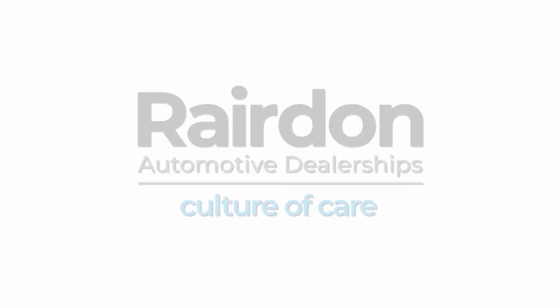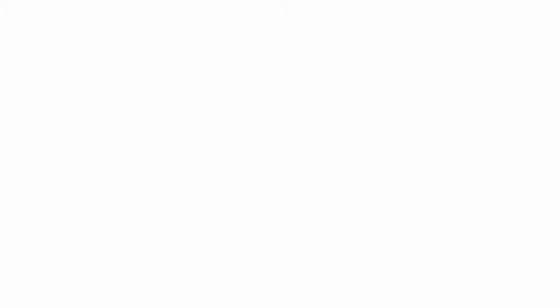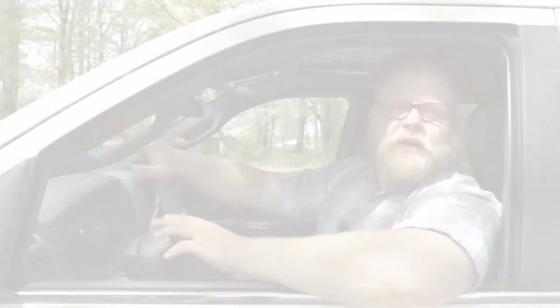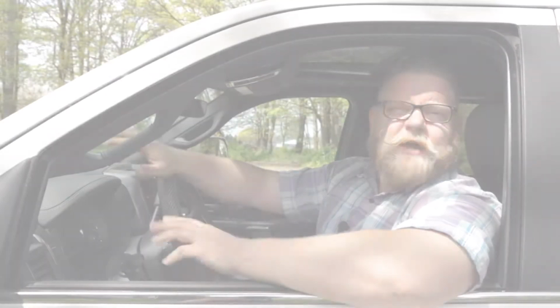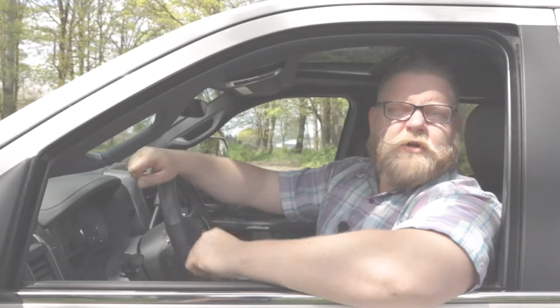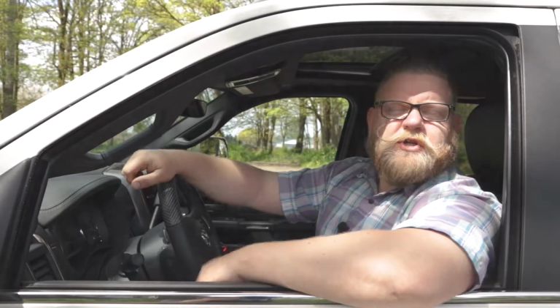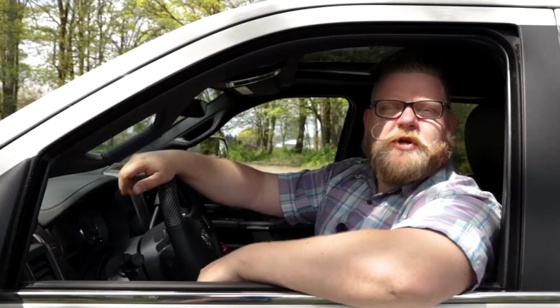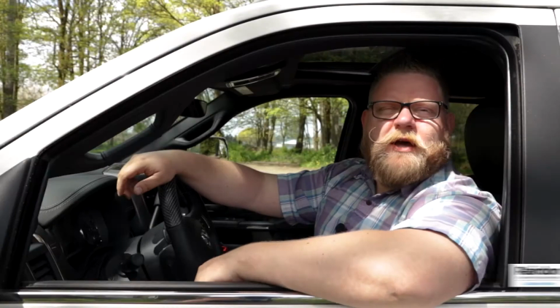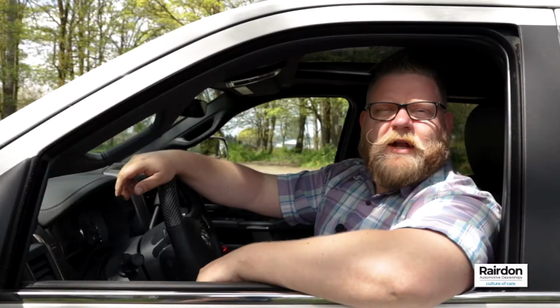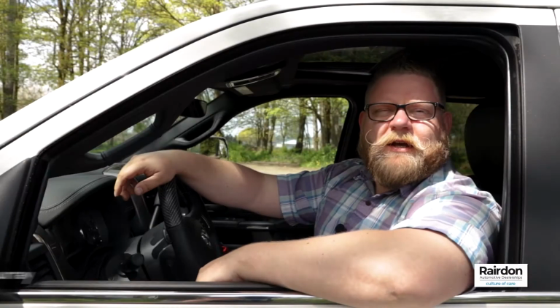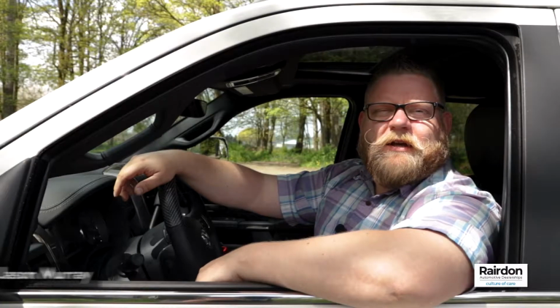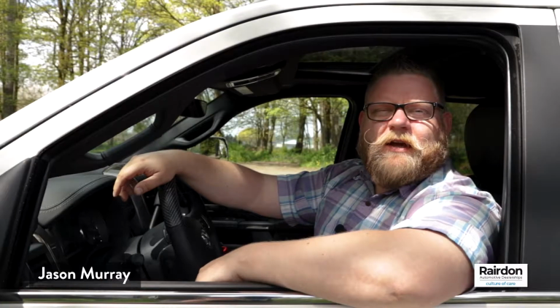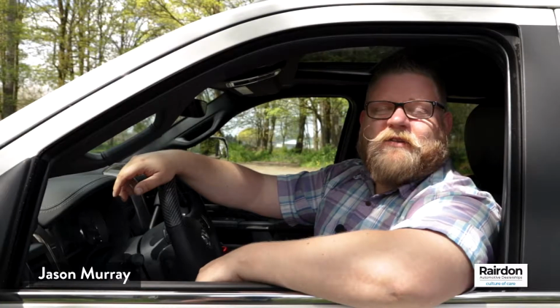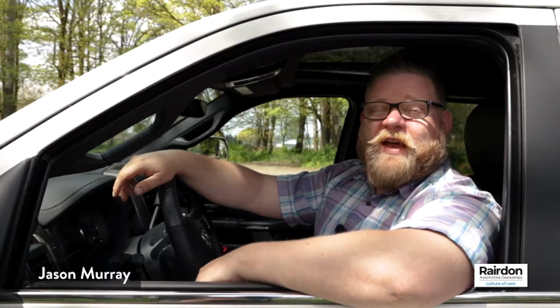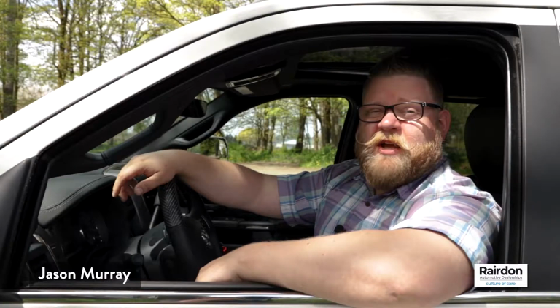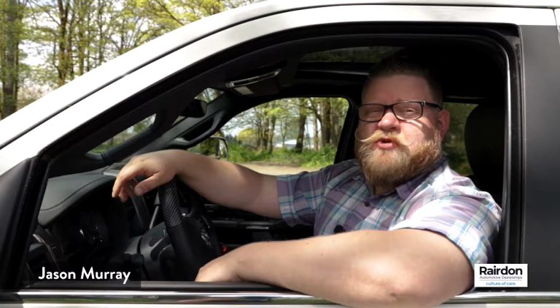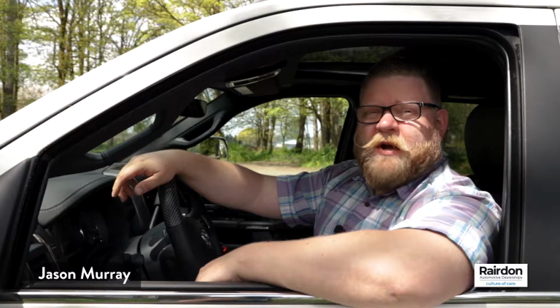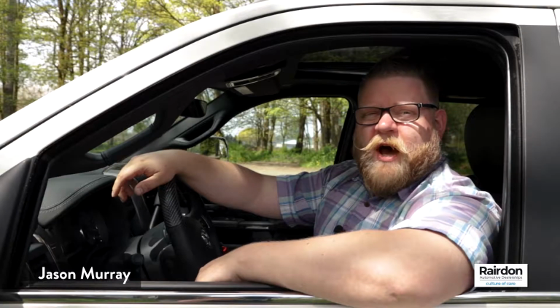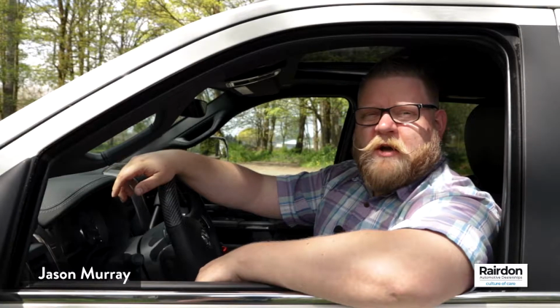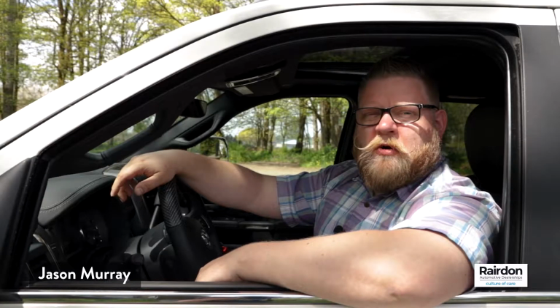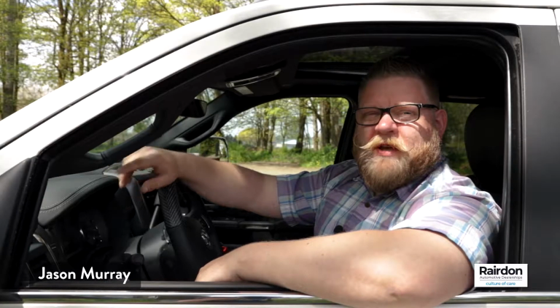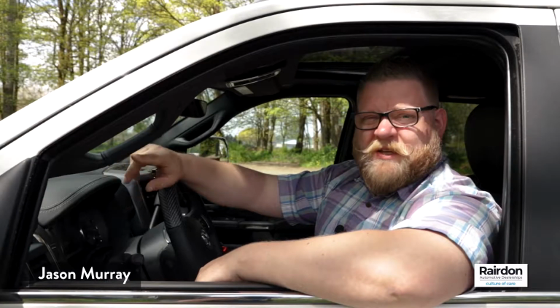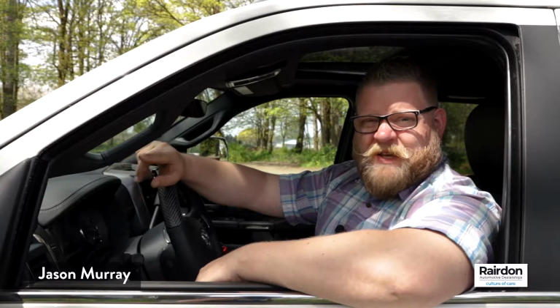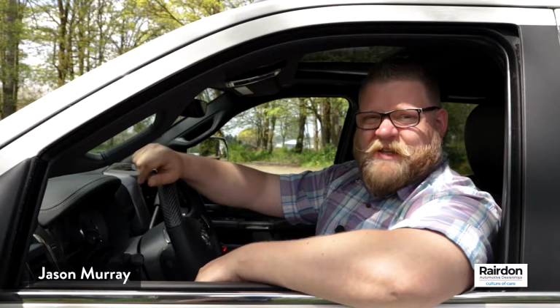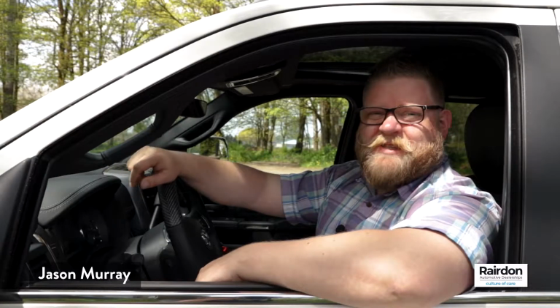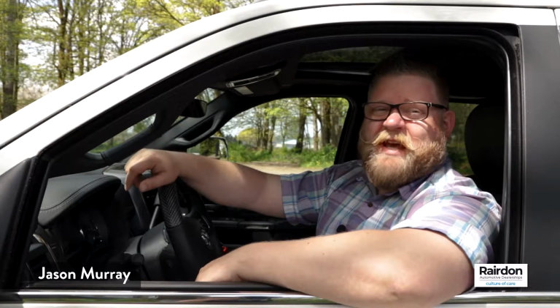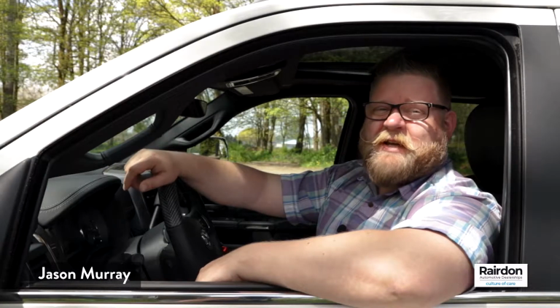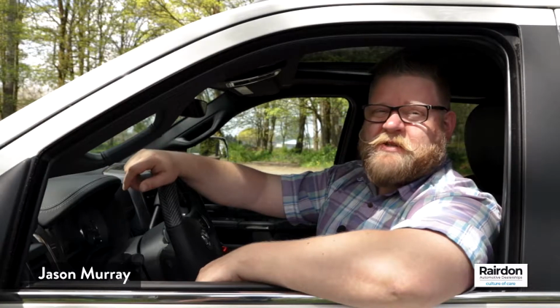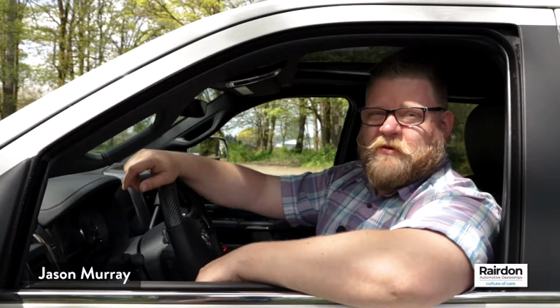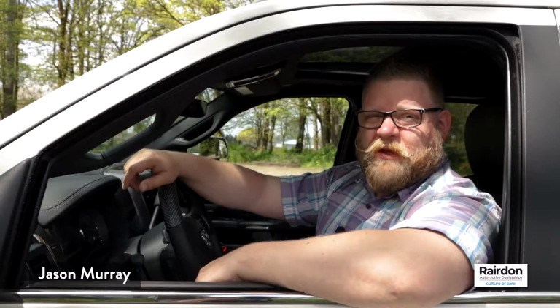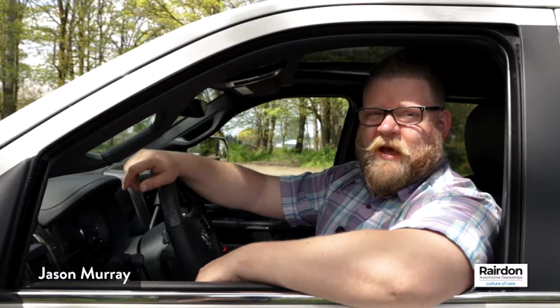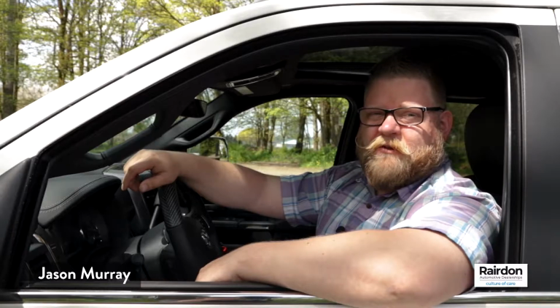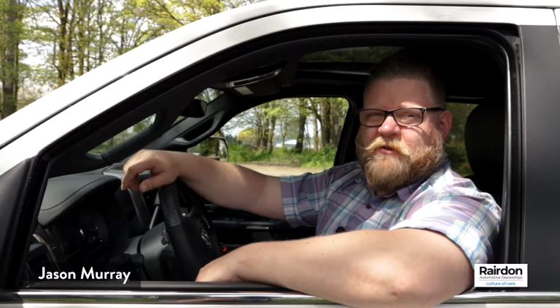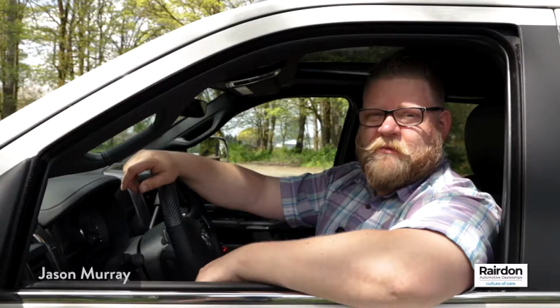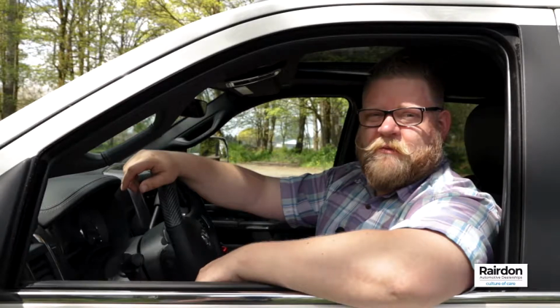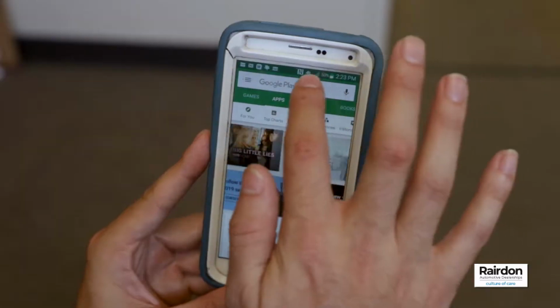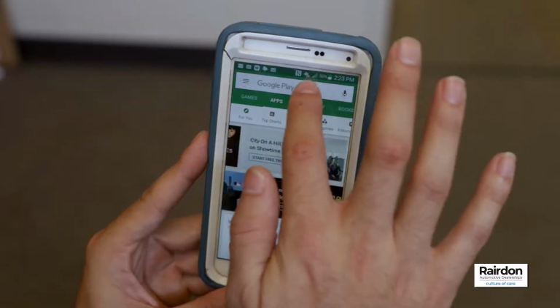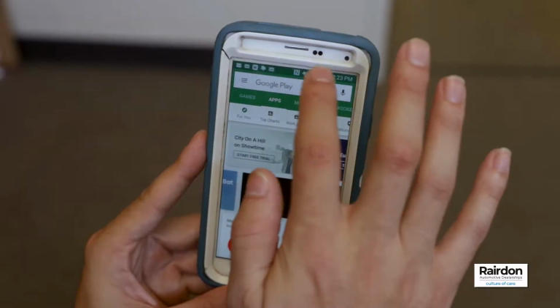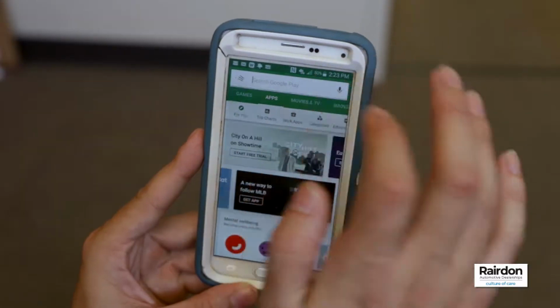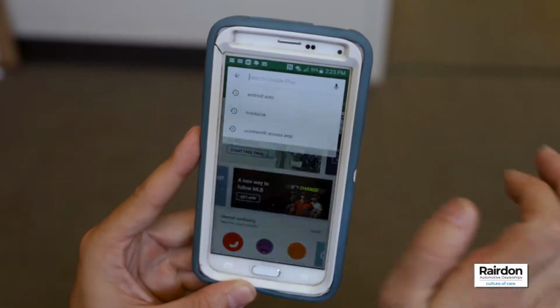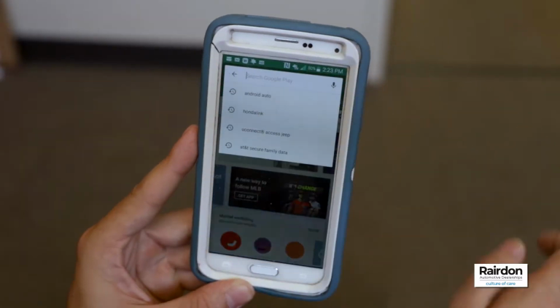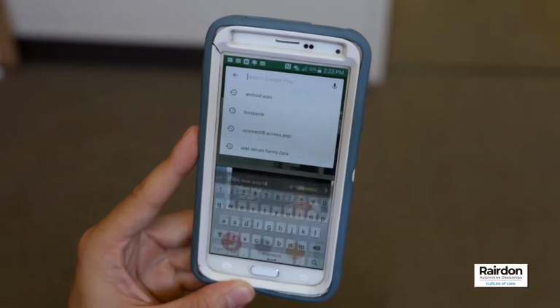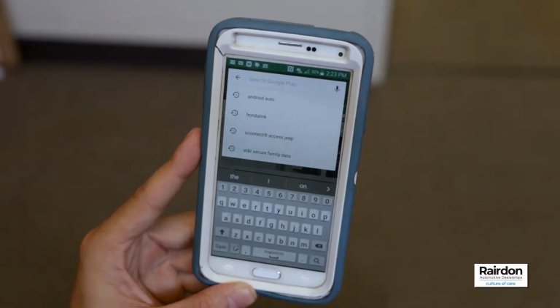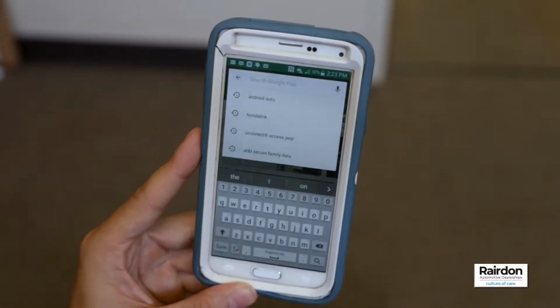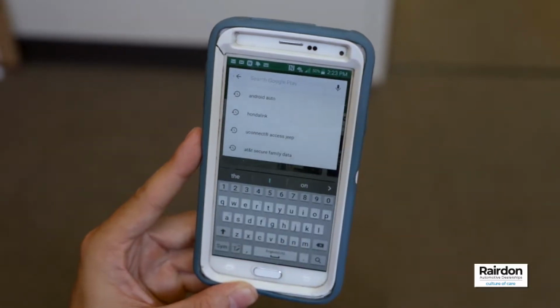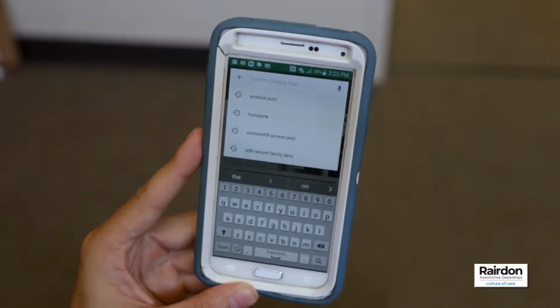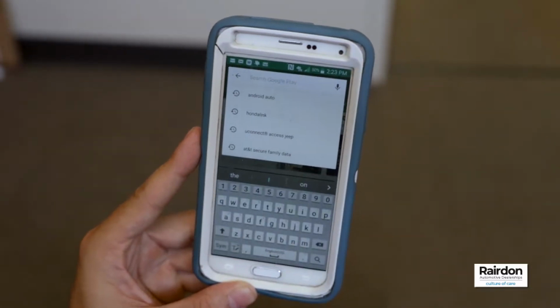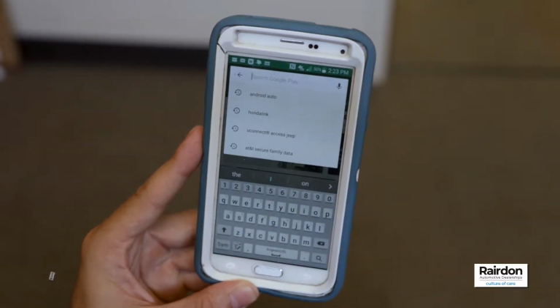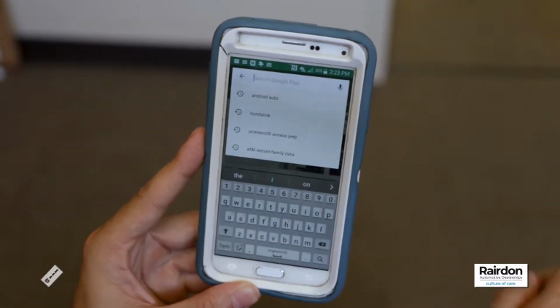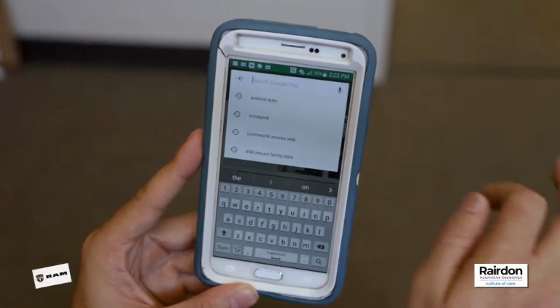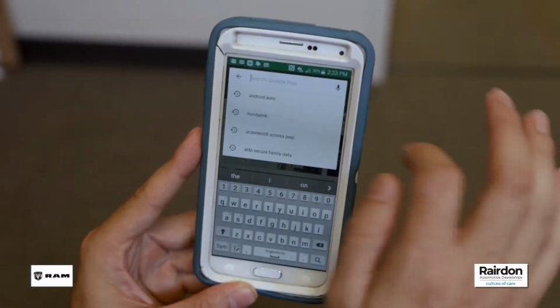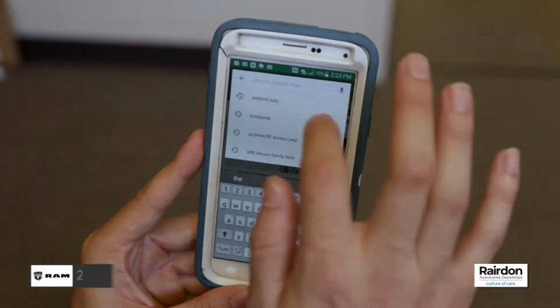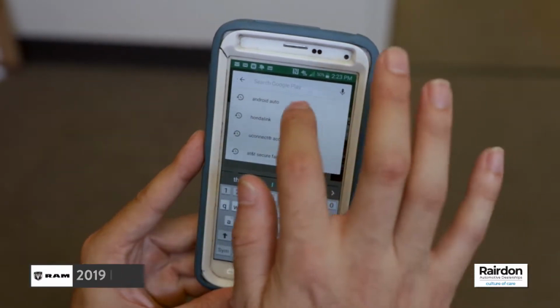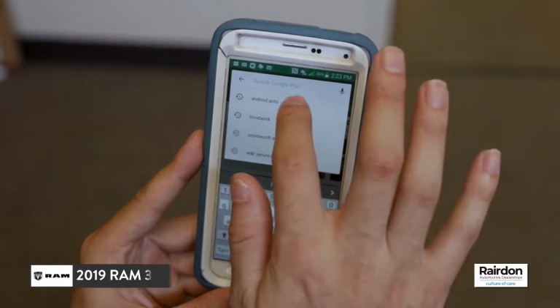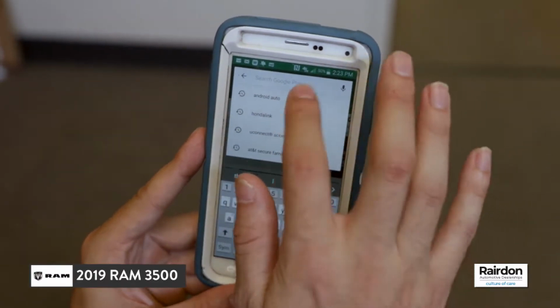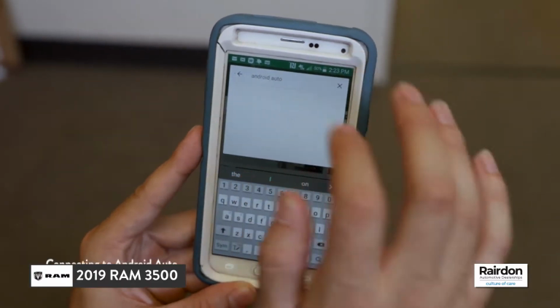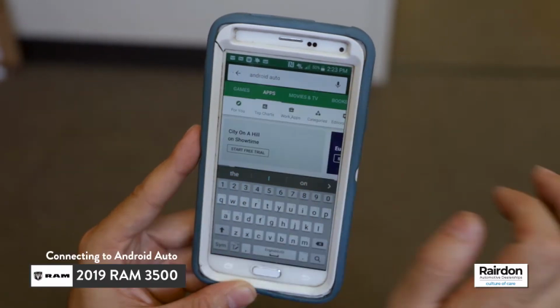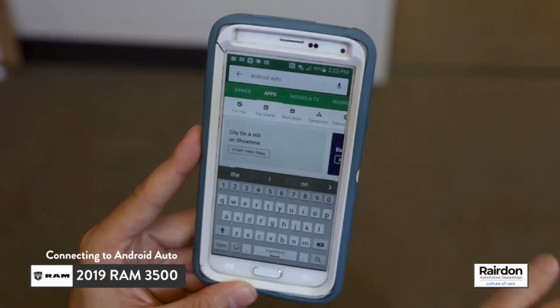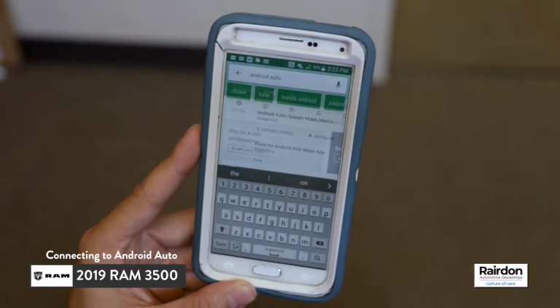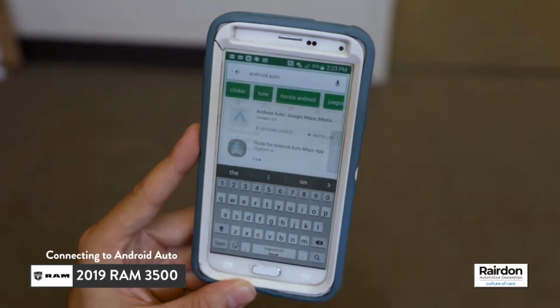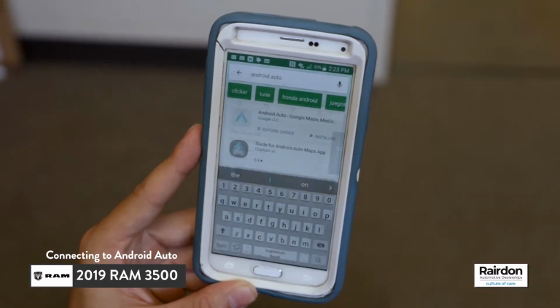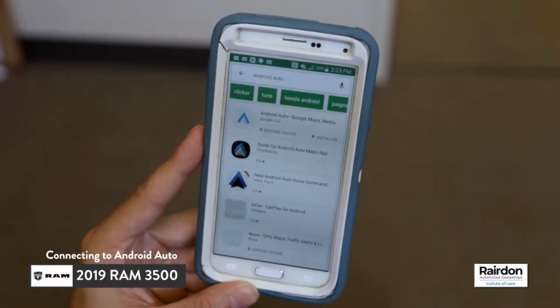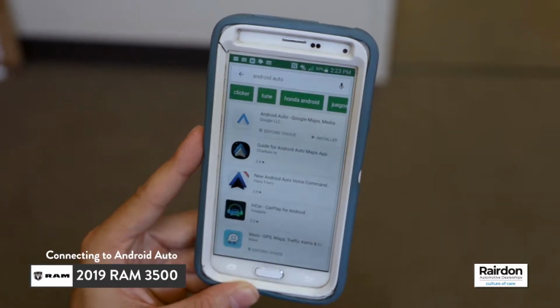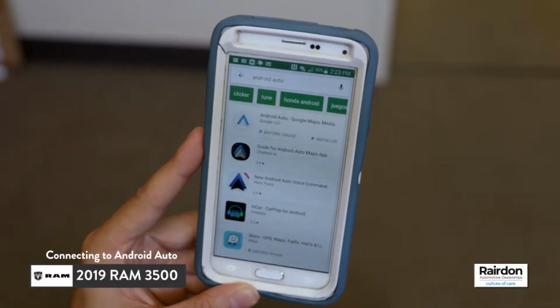Today I'm going to show you how to connect to Android Auto in 10 seconds or less. First, download the free Android Auto app from the Google Play Store.